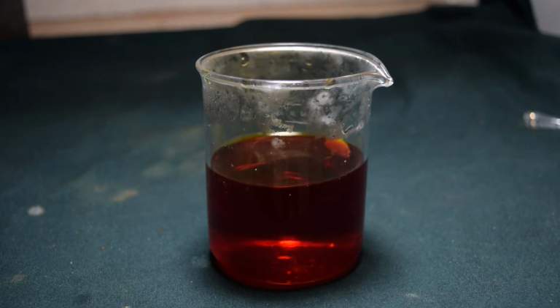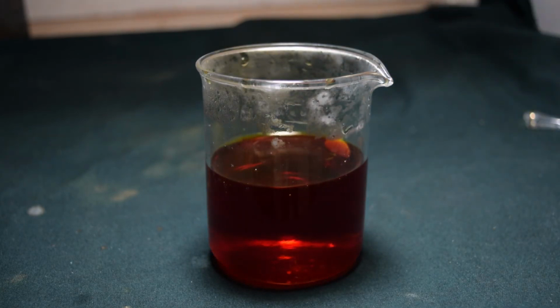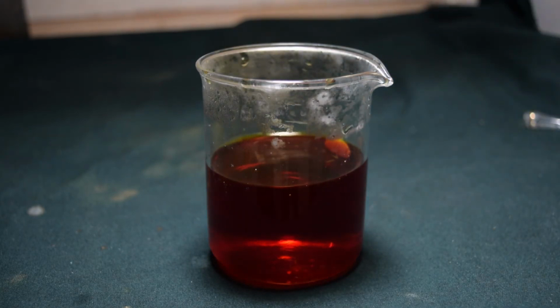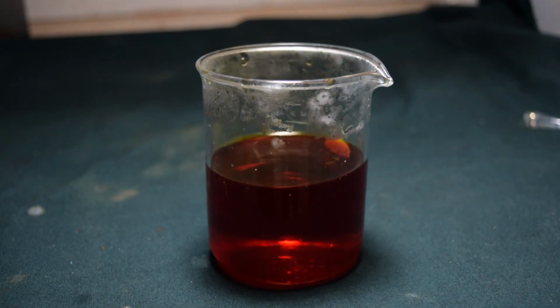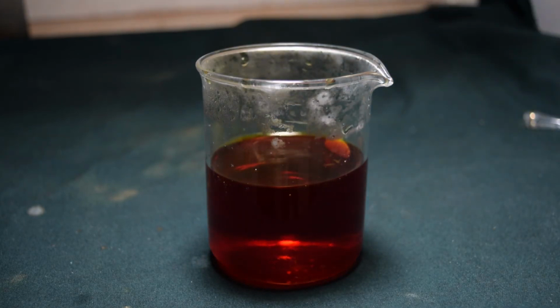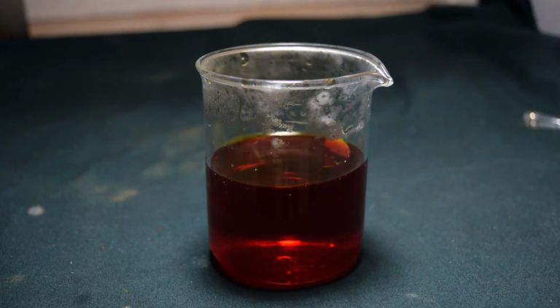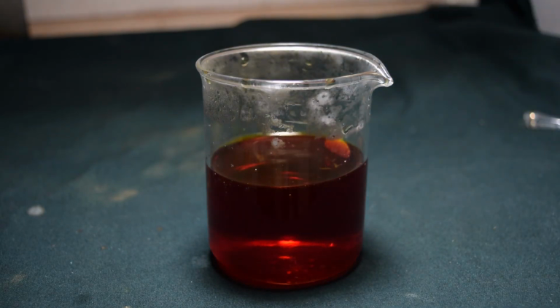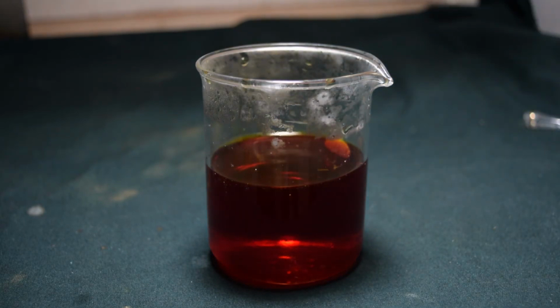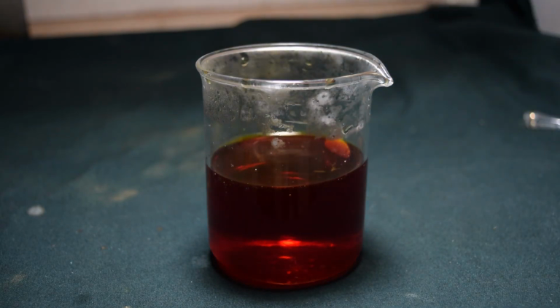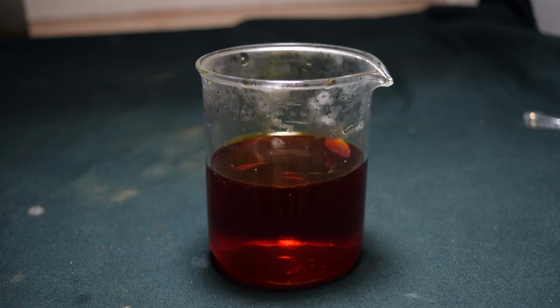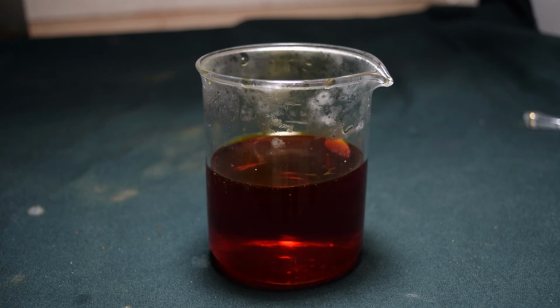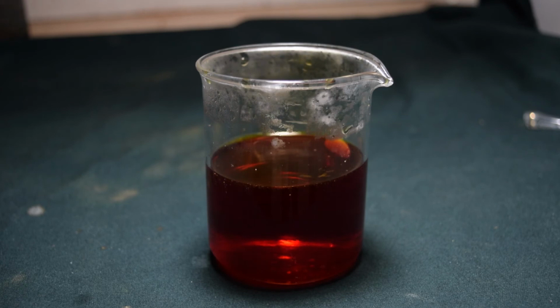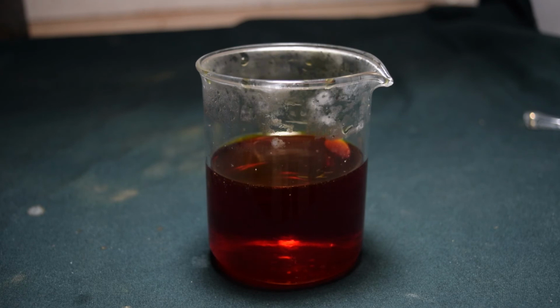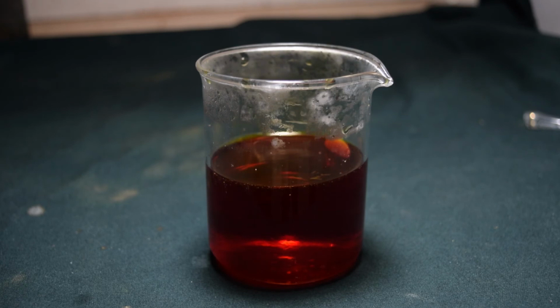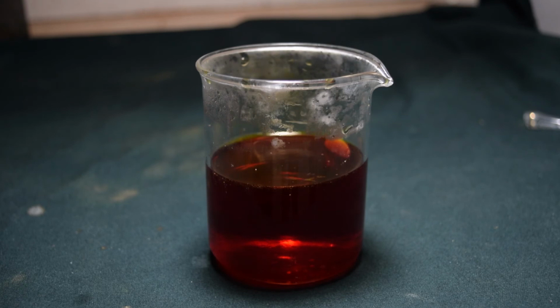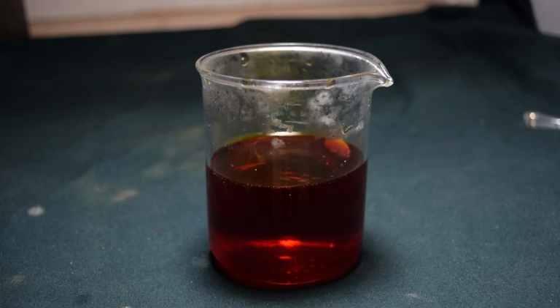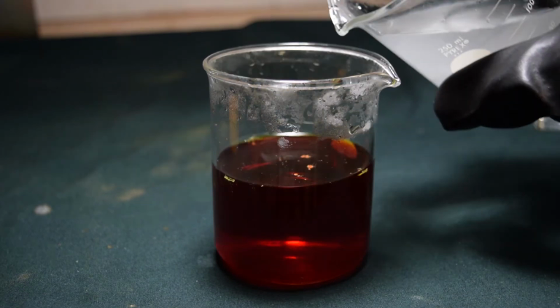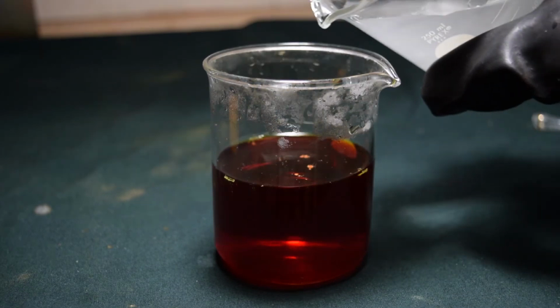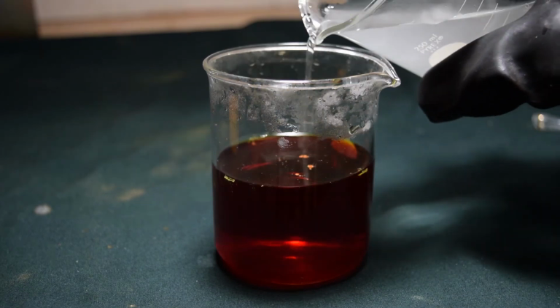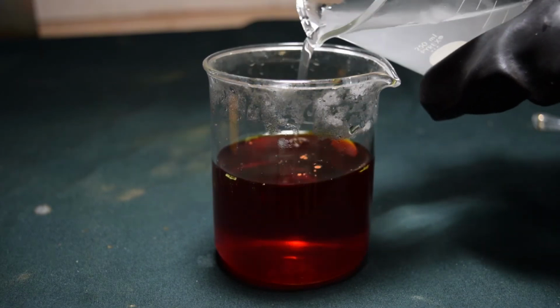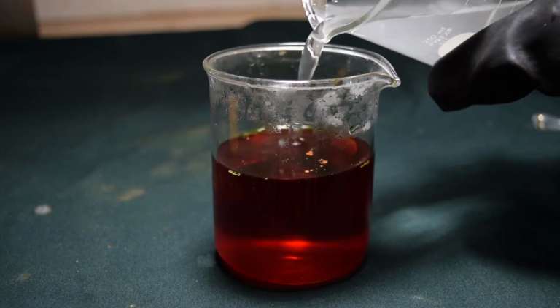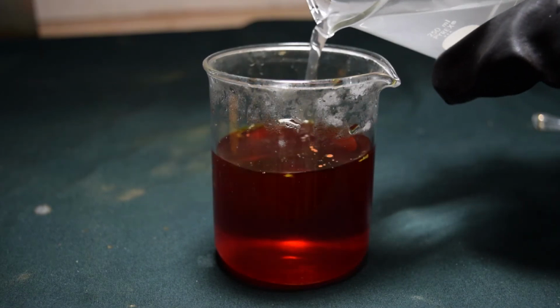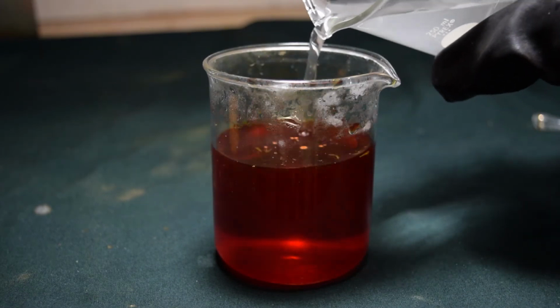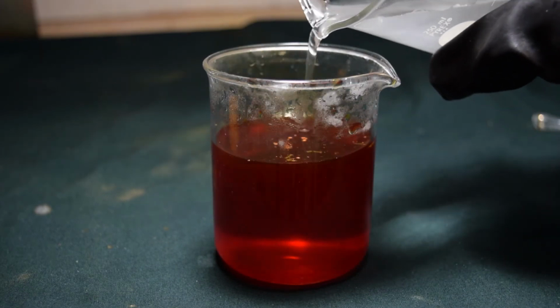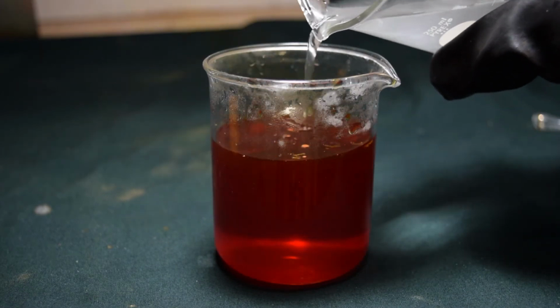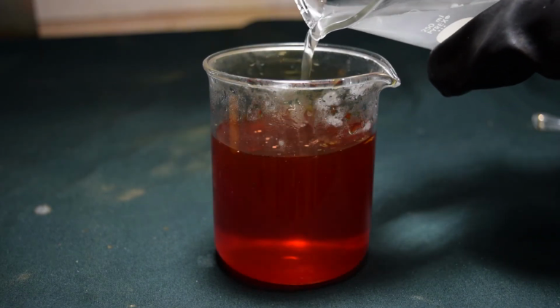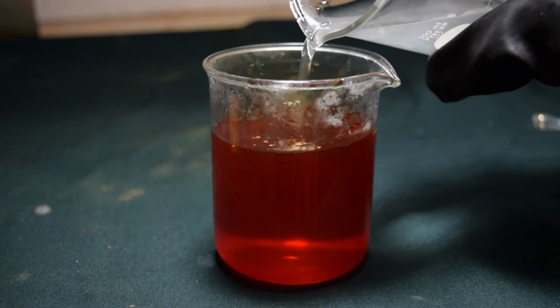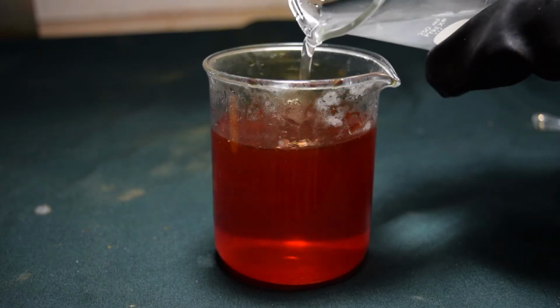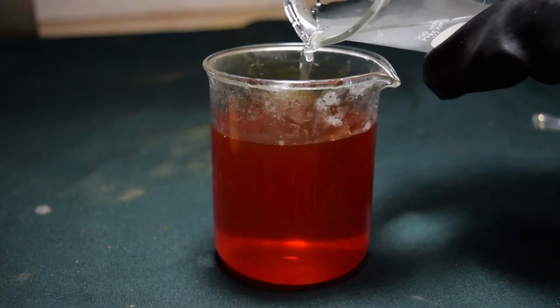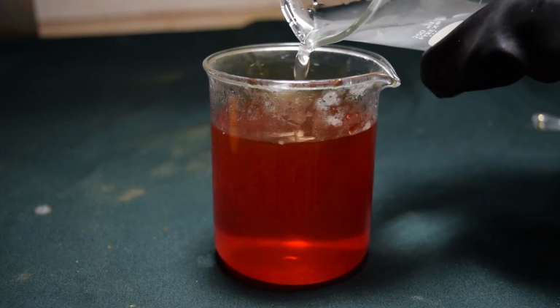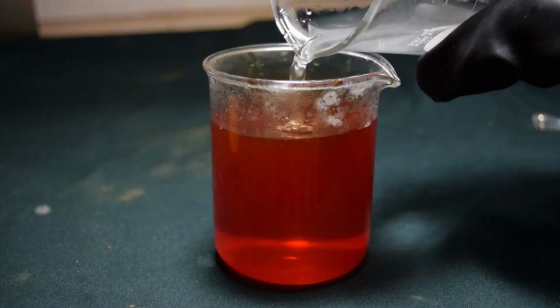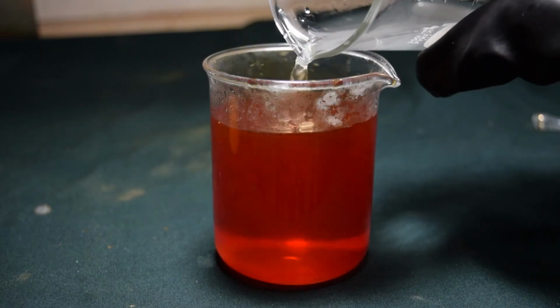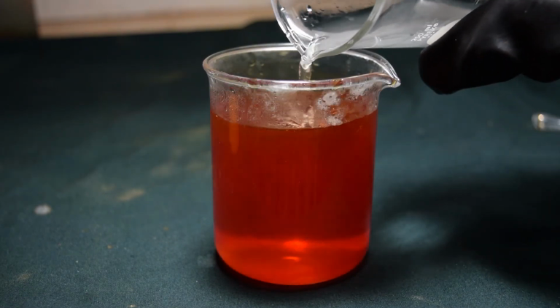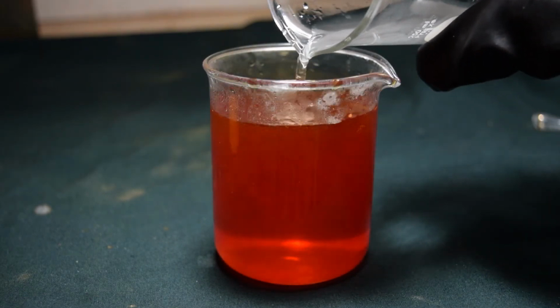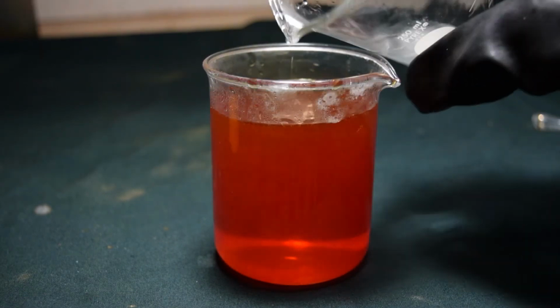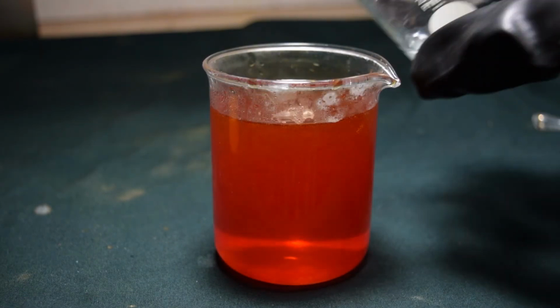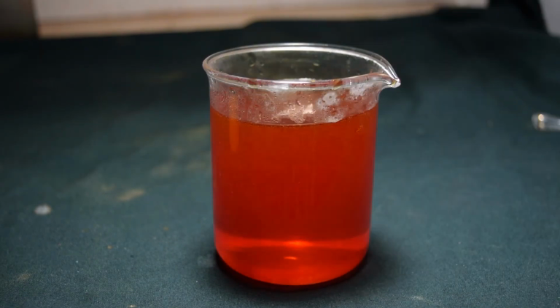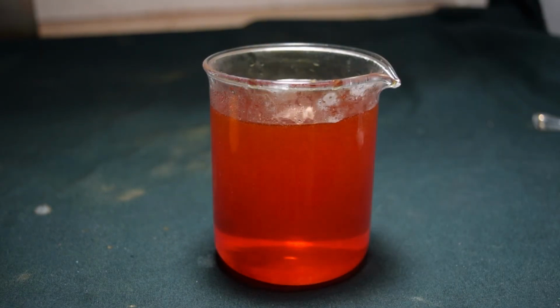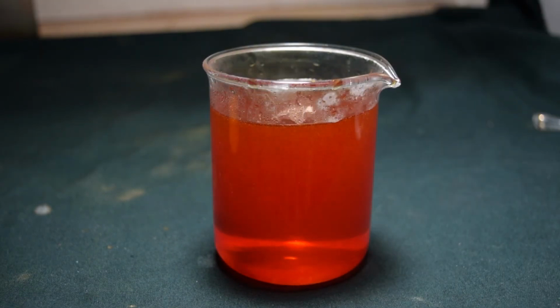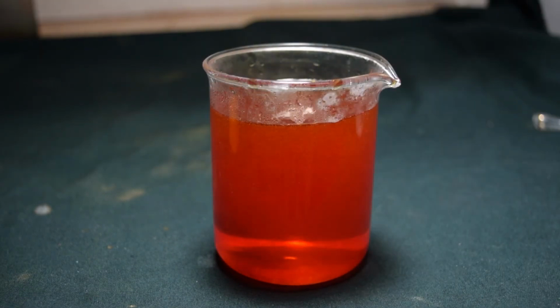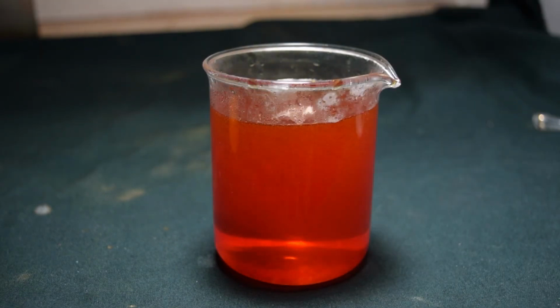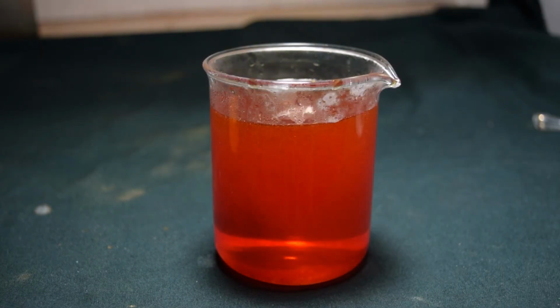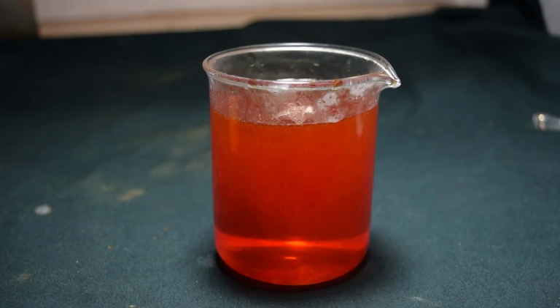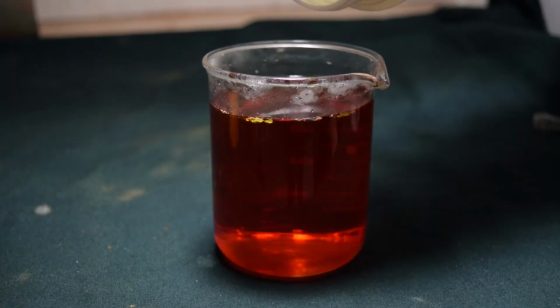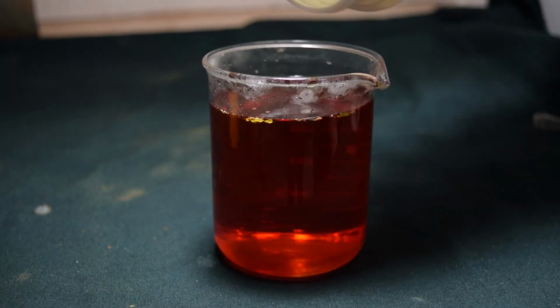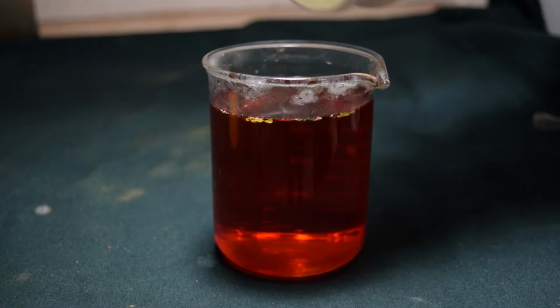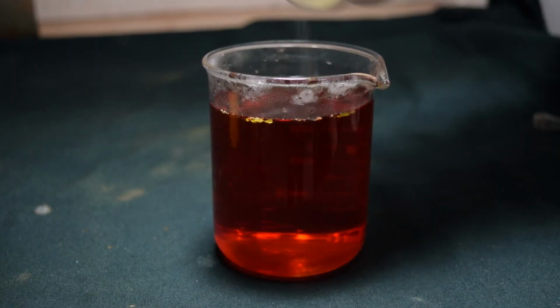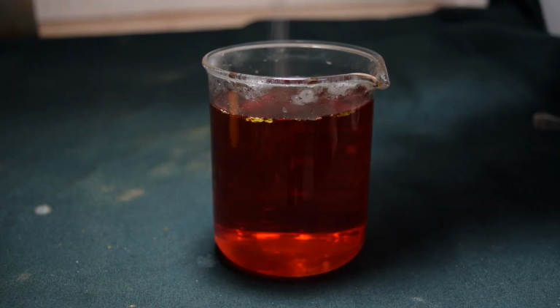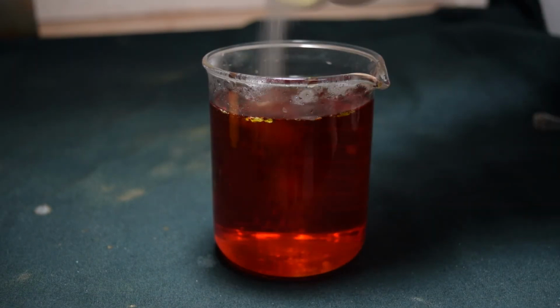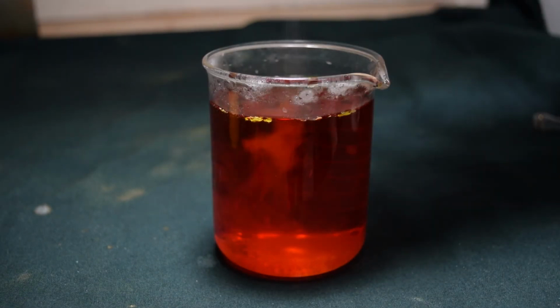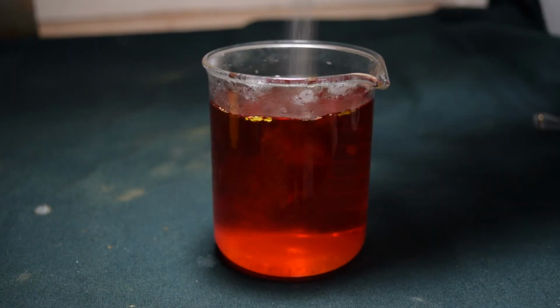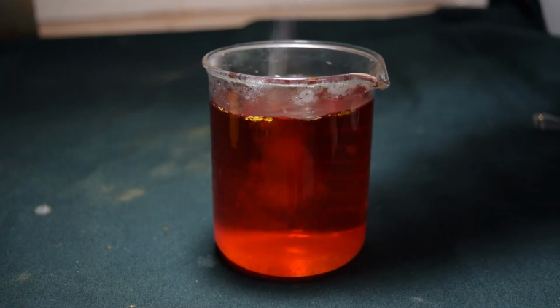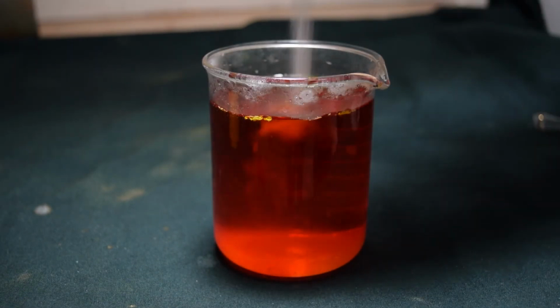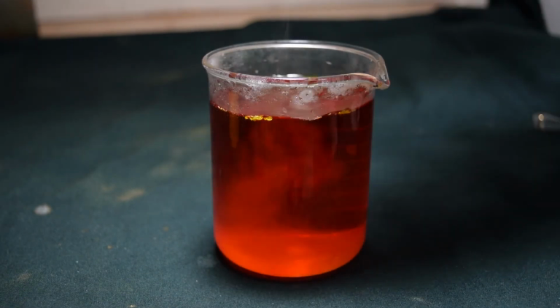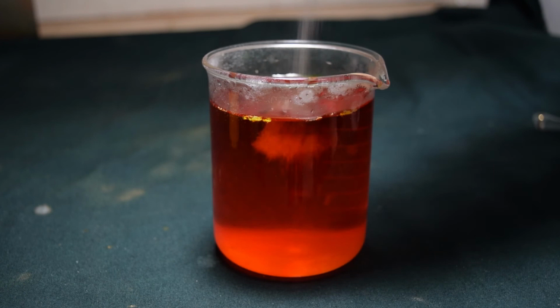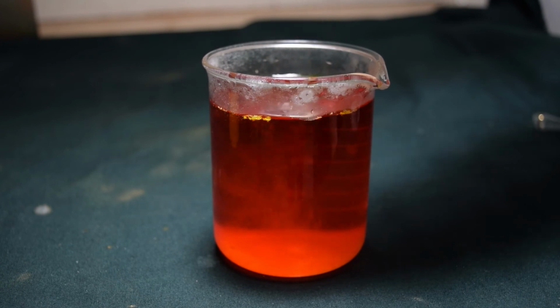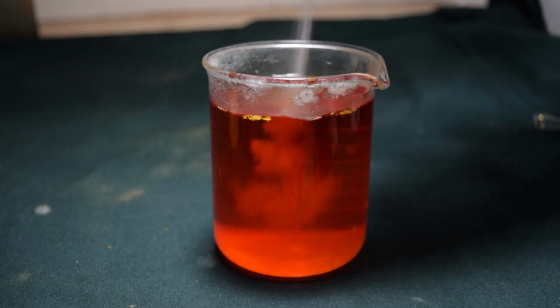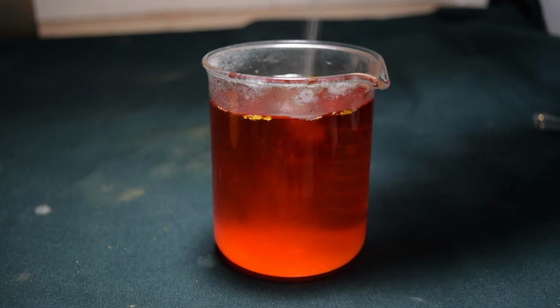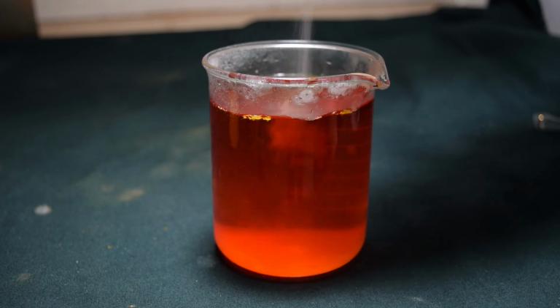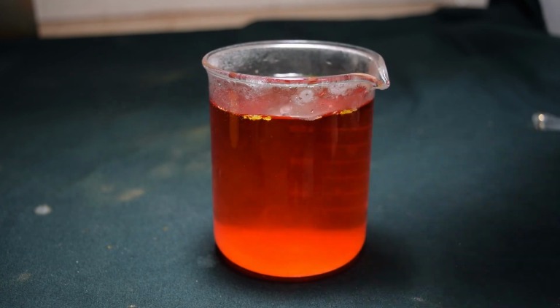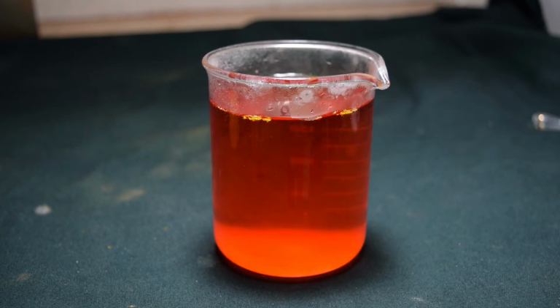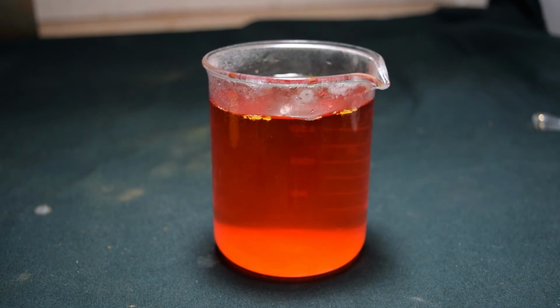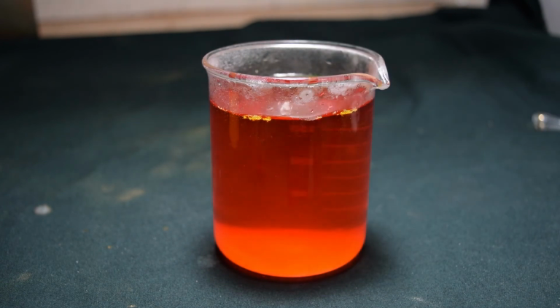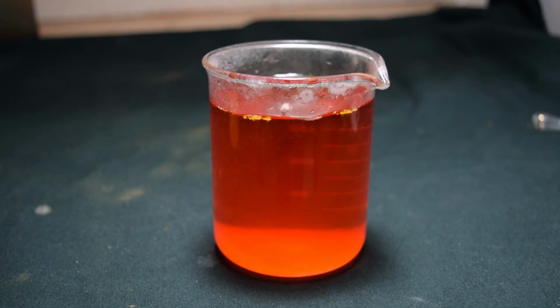This is very concentrated bromine water. And I want to get rid of it, so I'm just going to completely neutralize it with sodium thiosulfate.